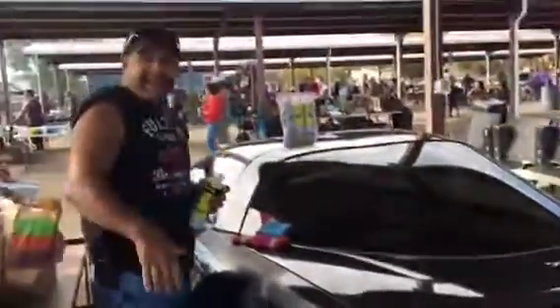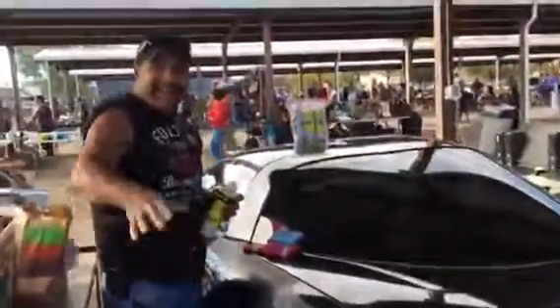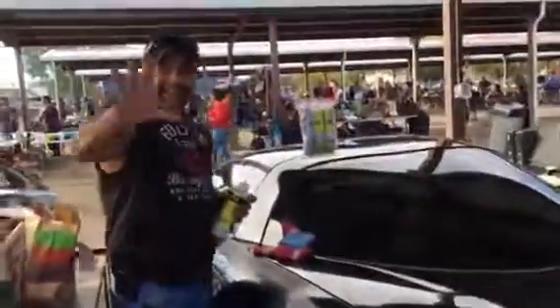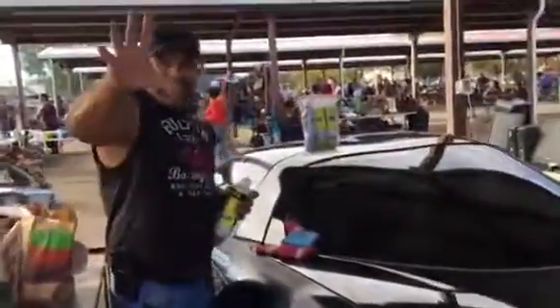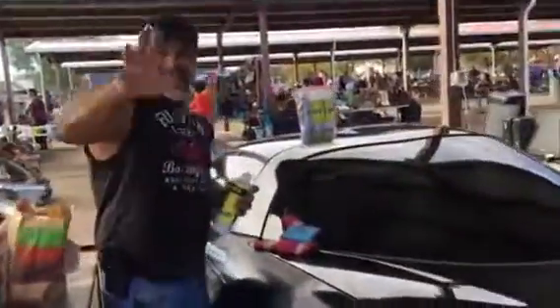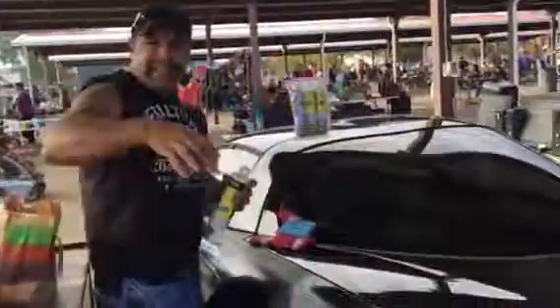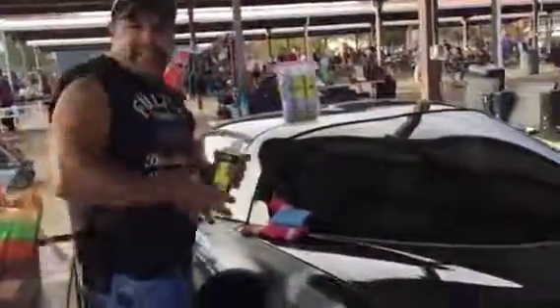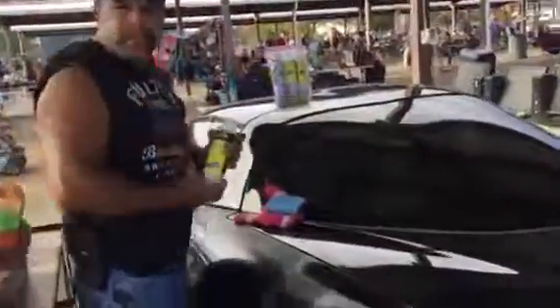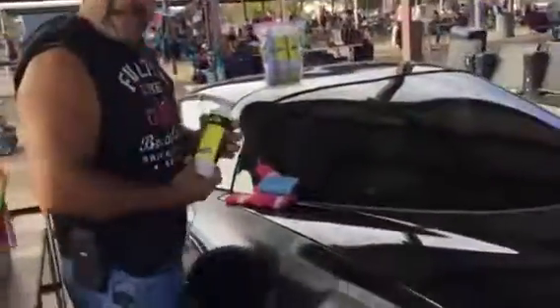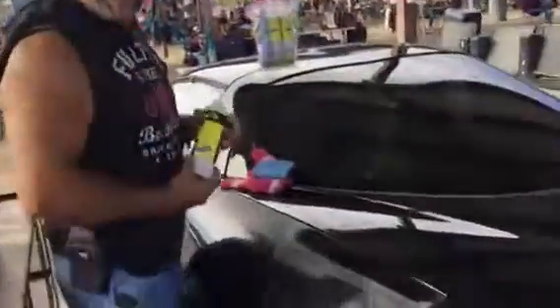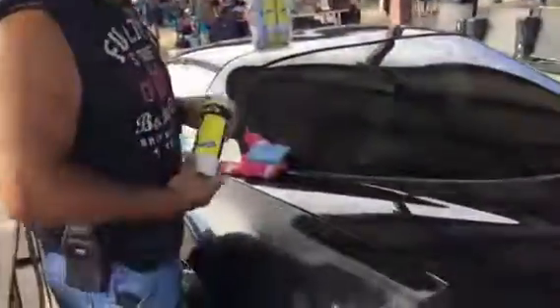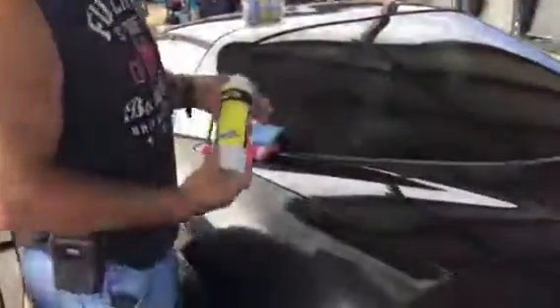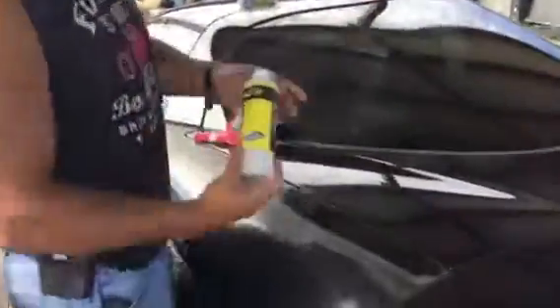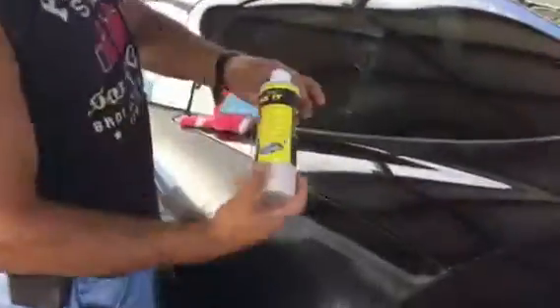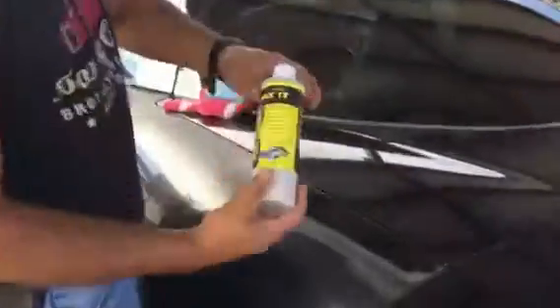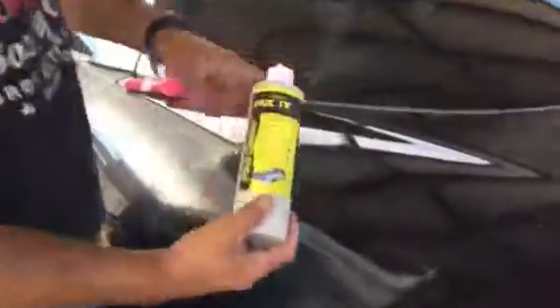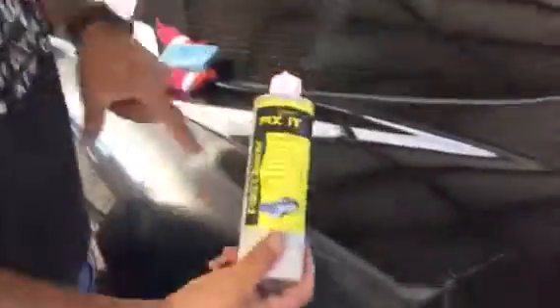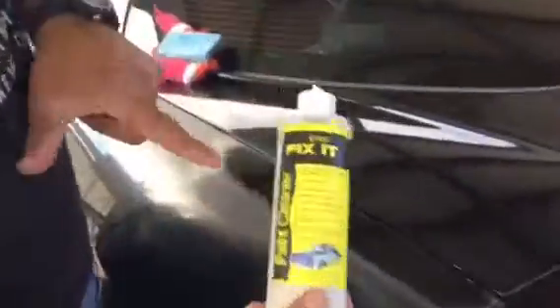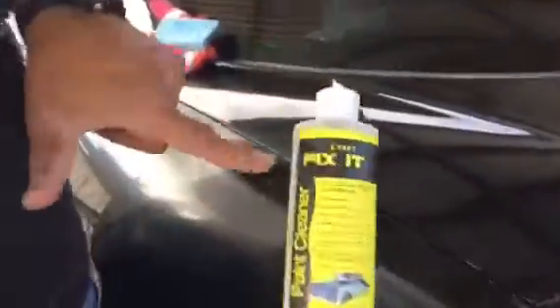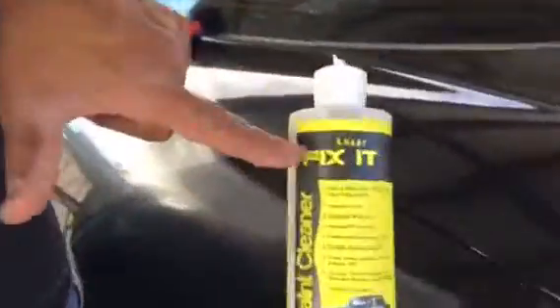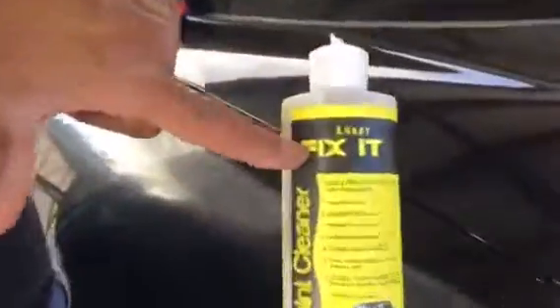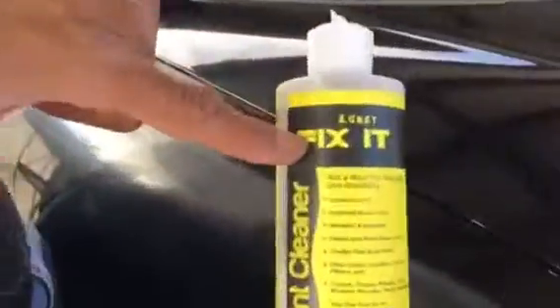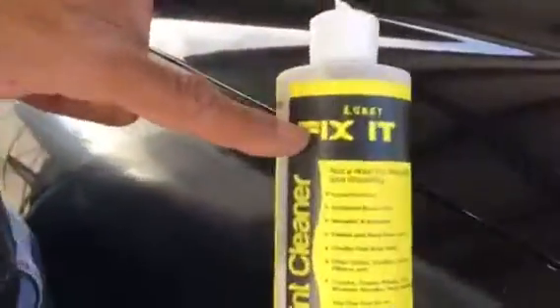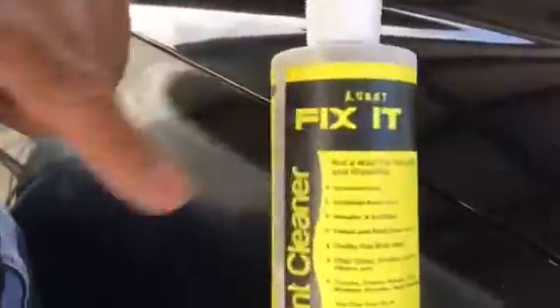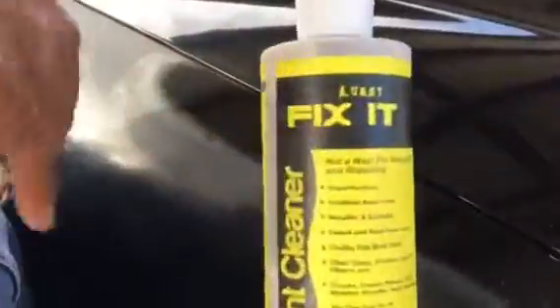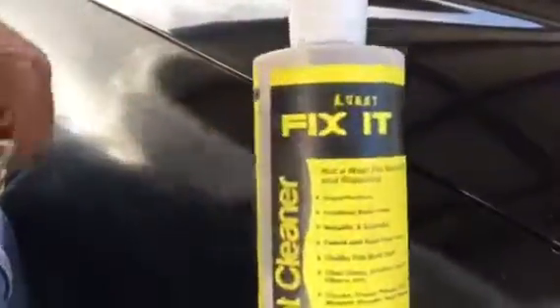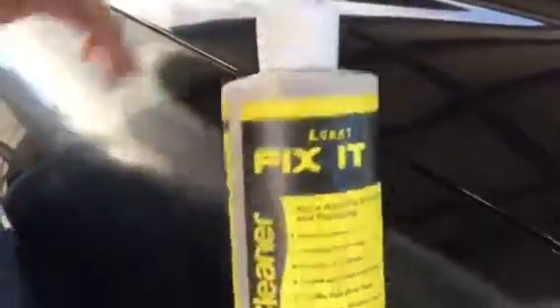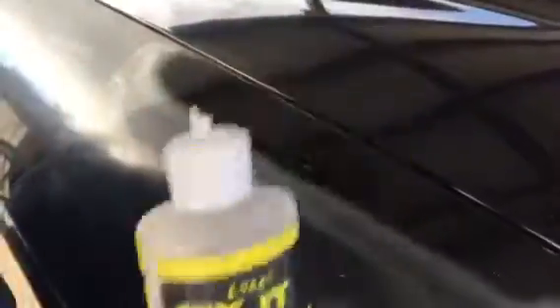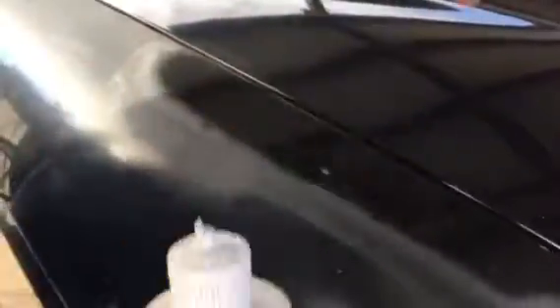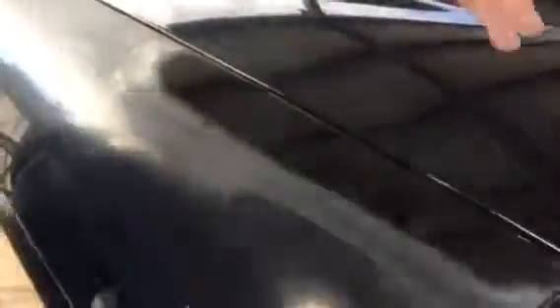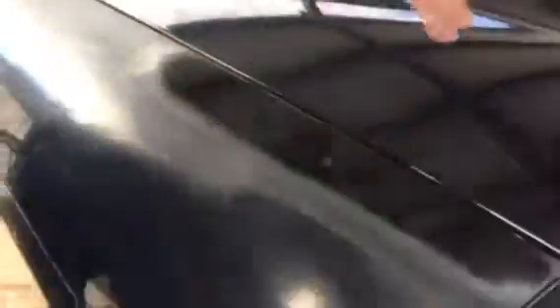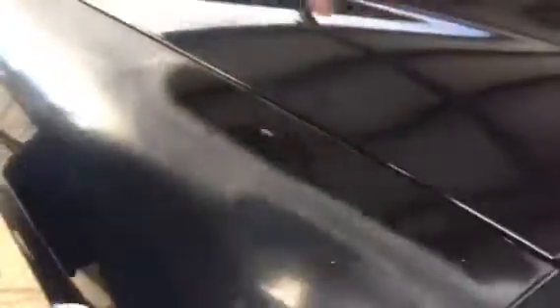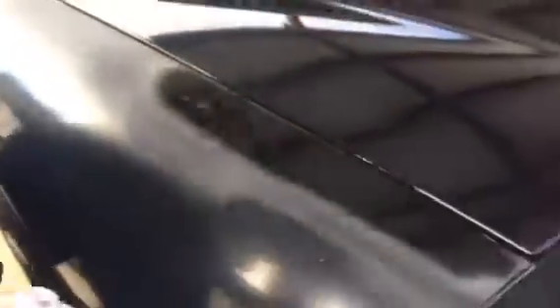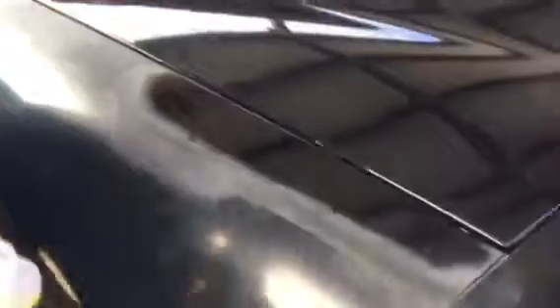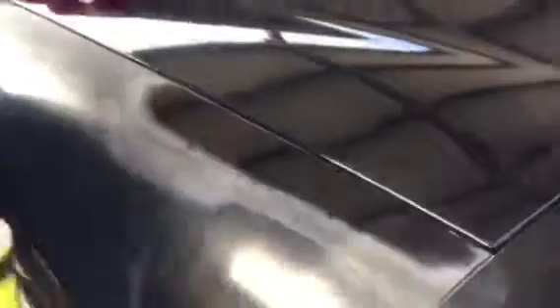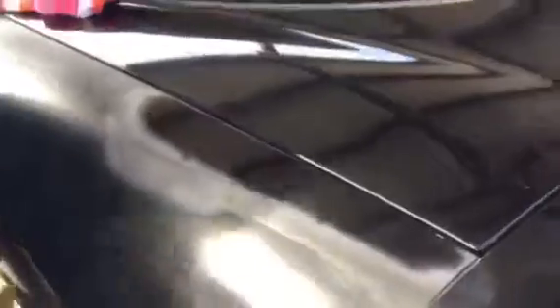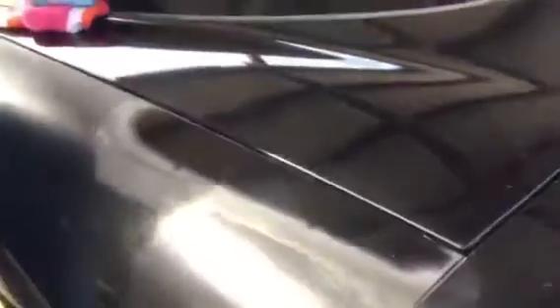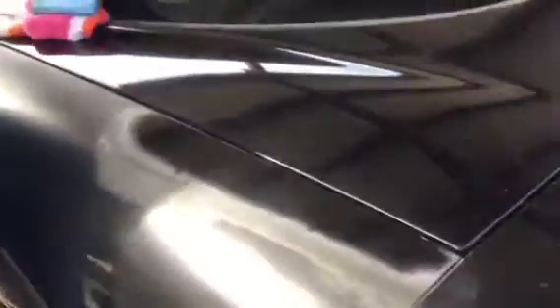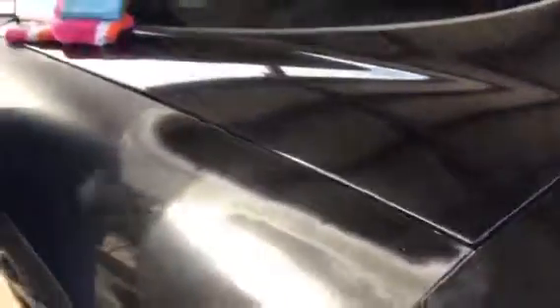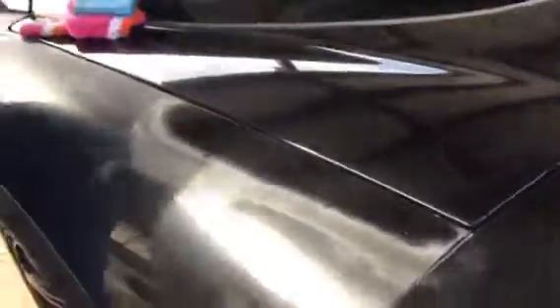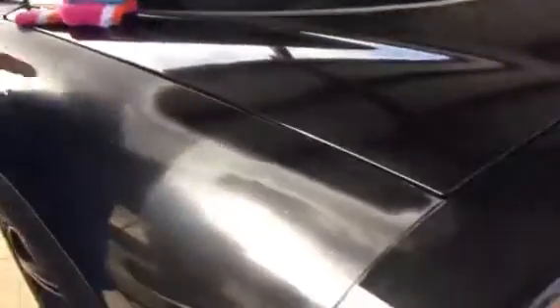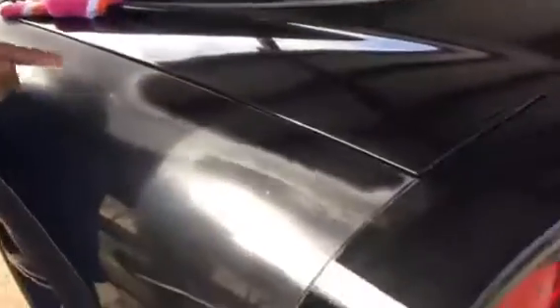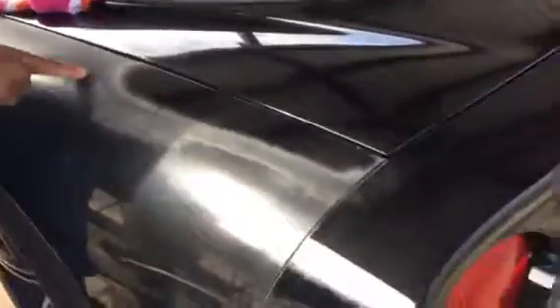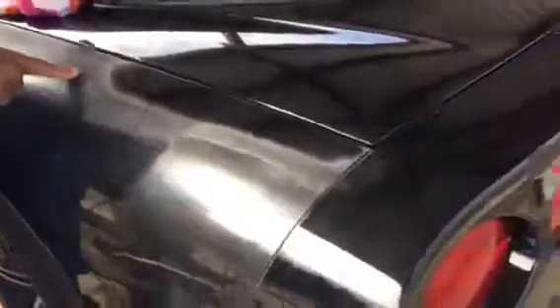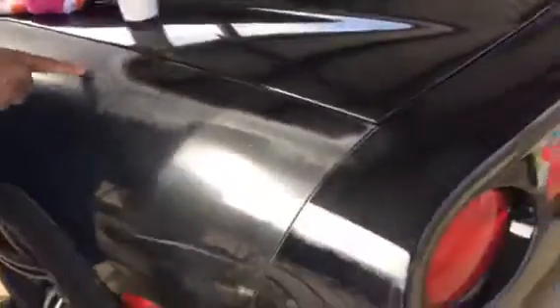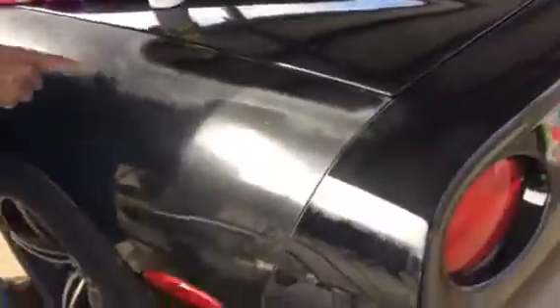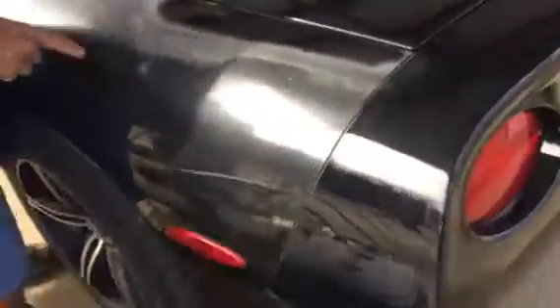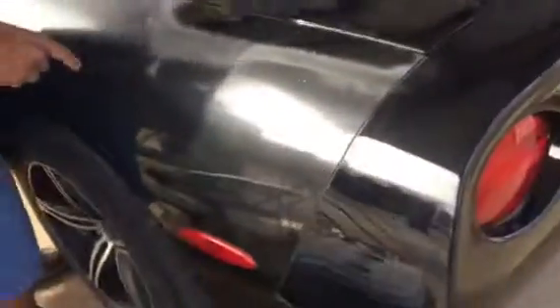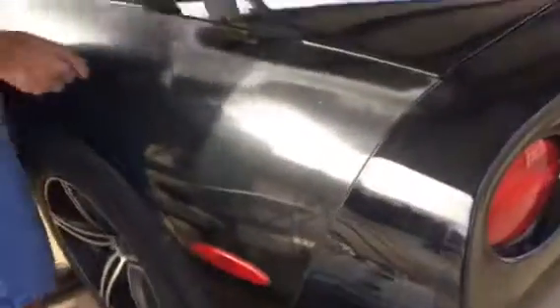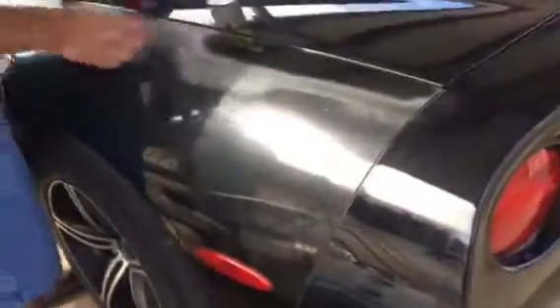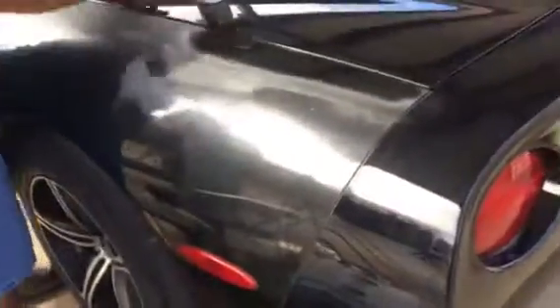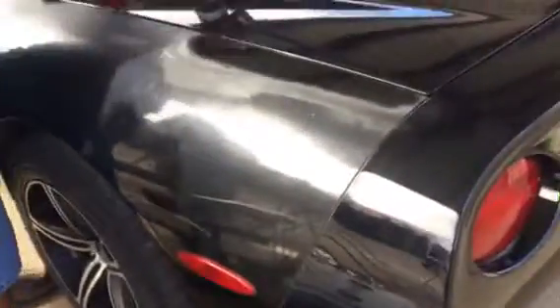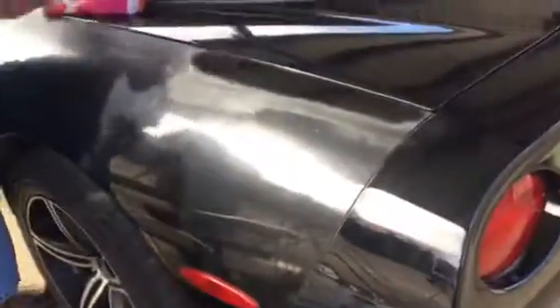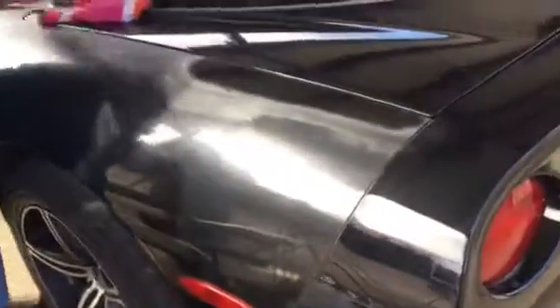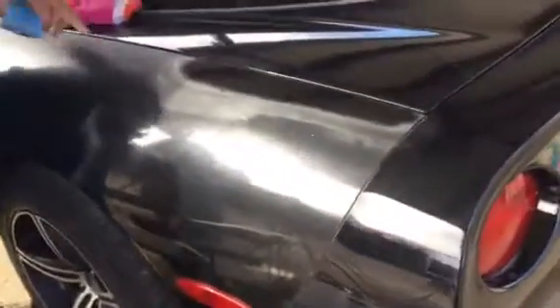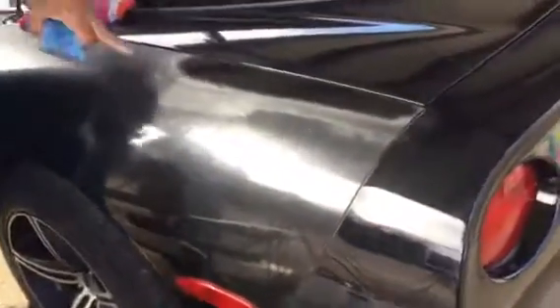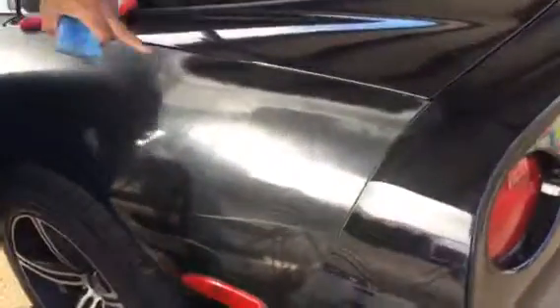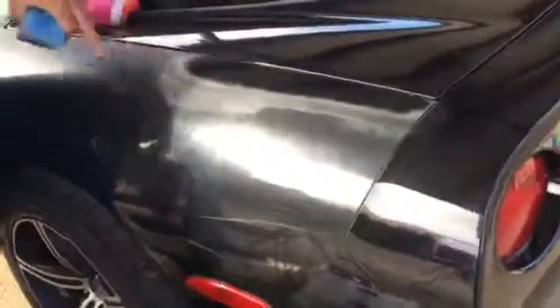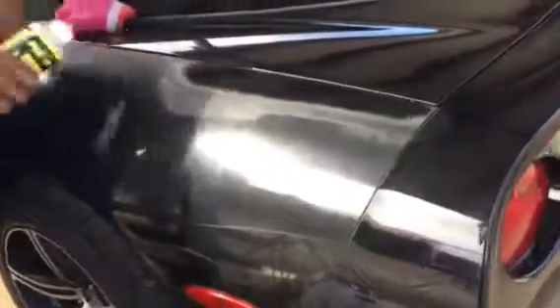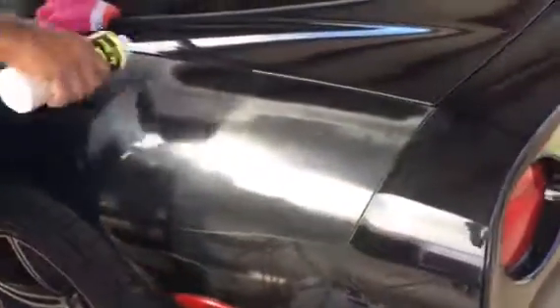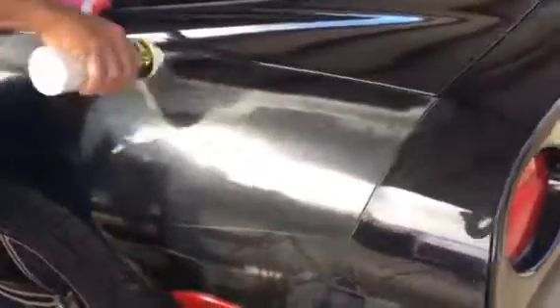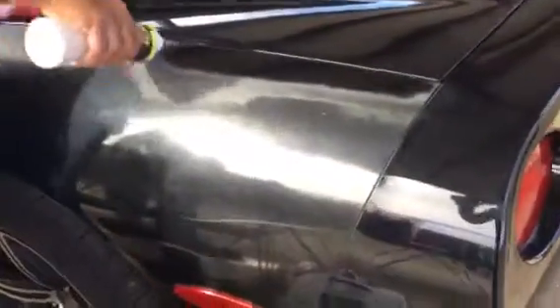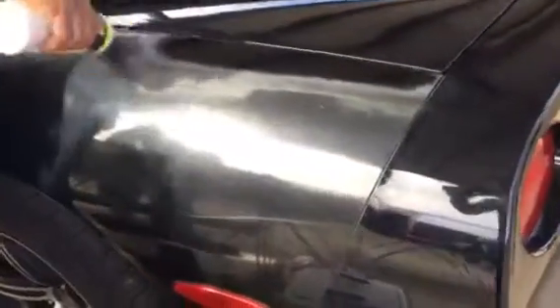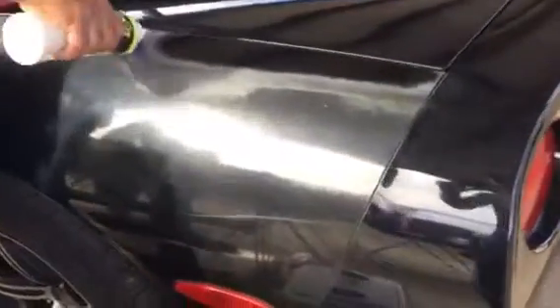Hey, this is Robert Lucan again. This is Lucan Fix It. This is the quarter panel on an old Corvette — this is really bad.